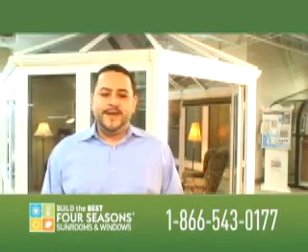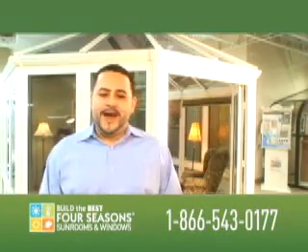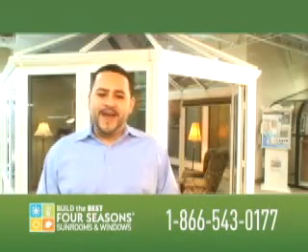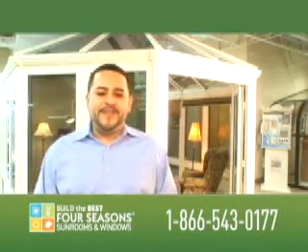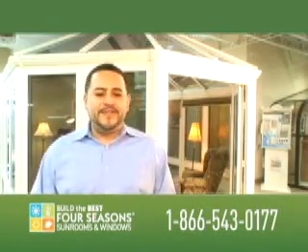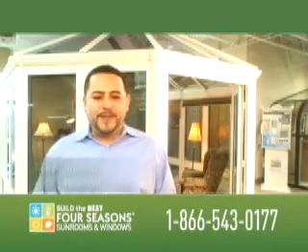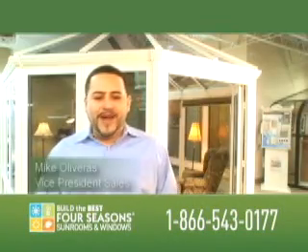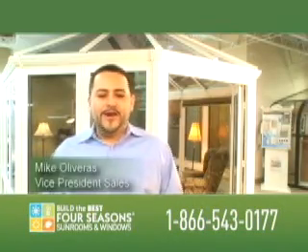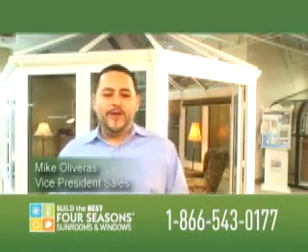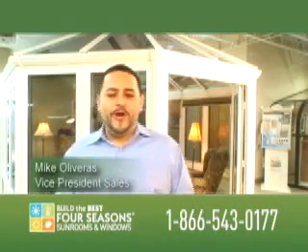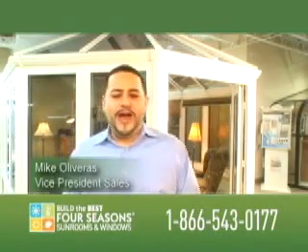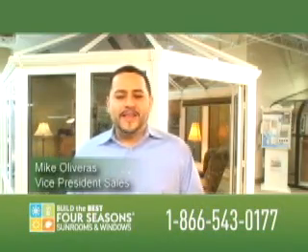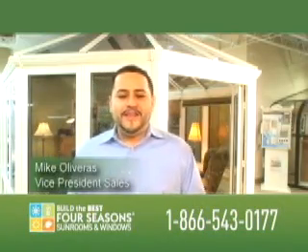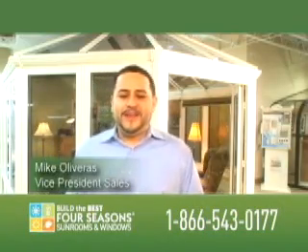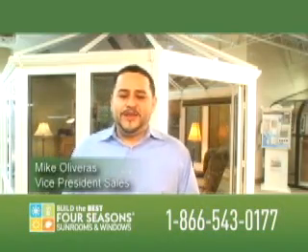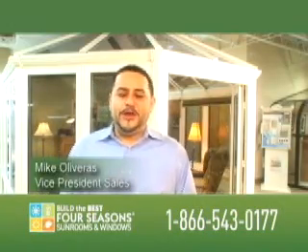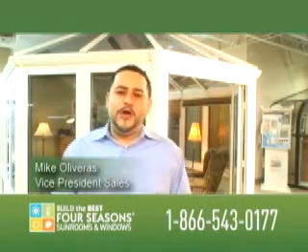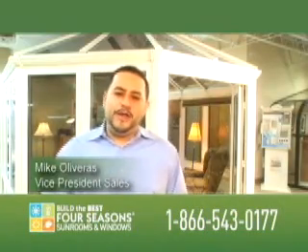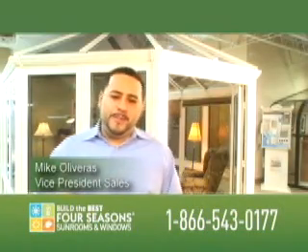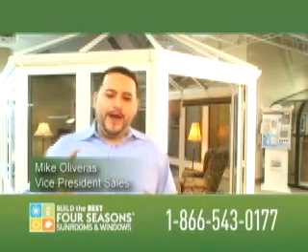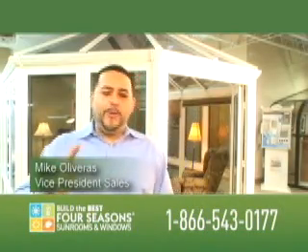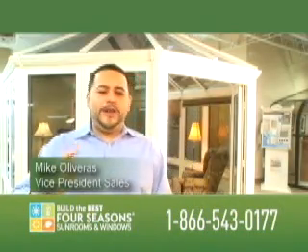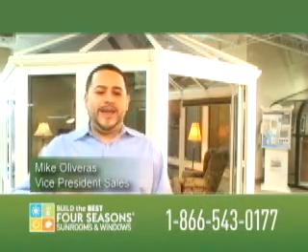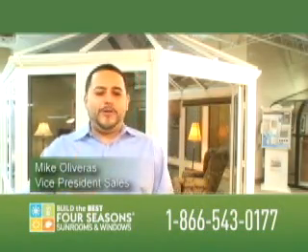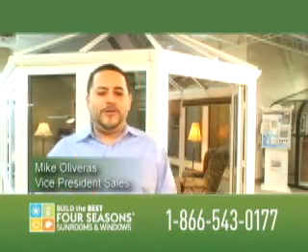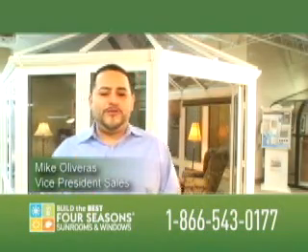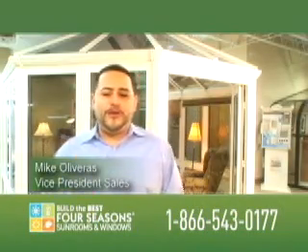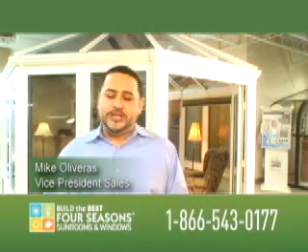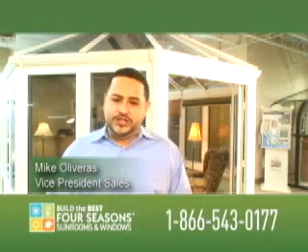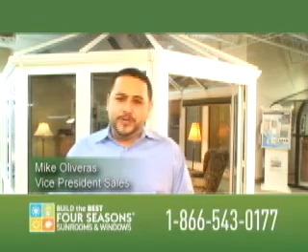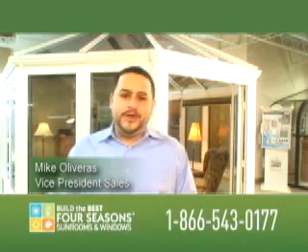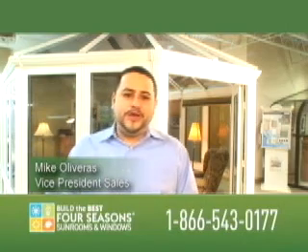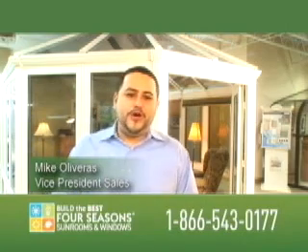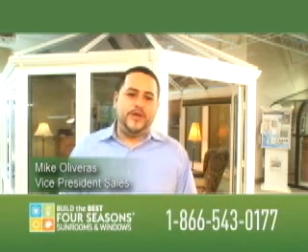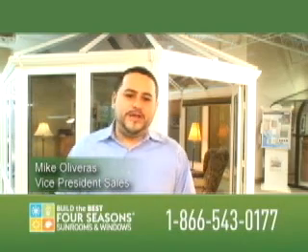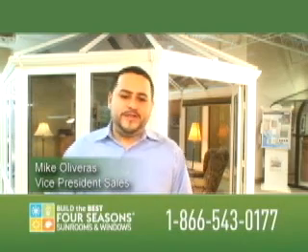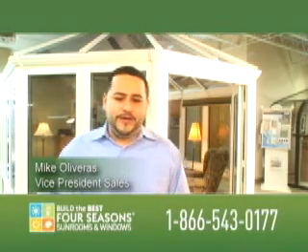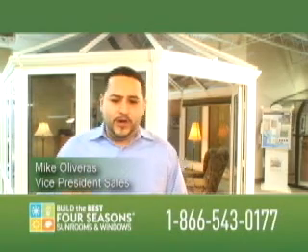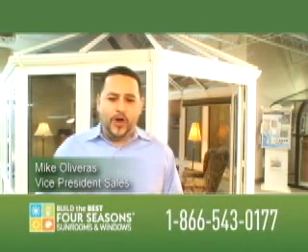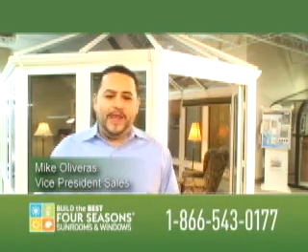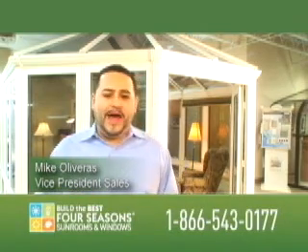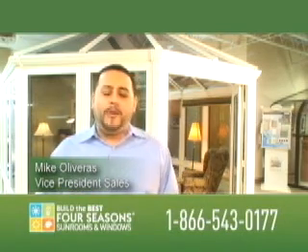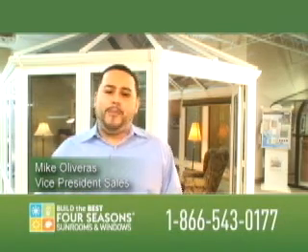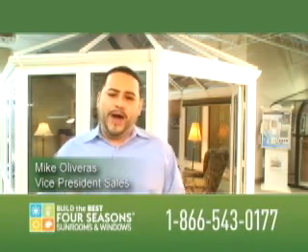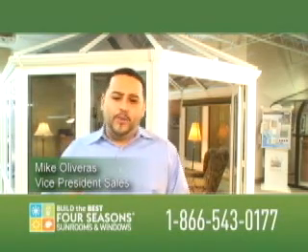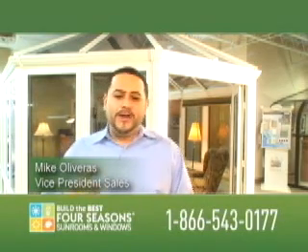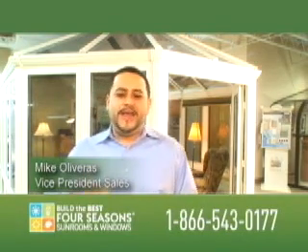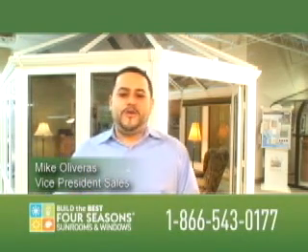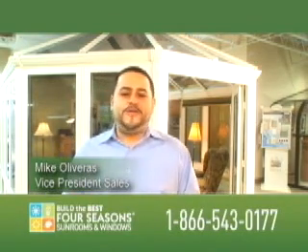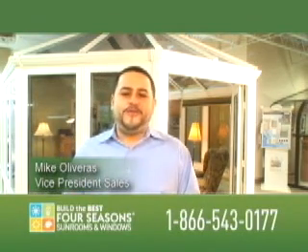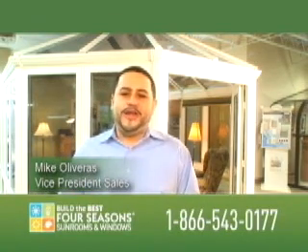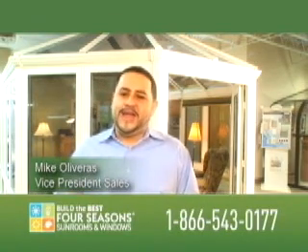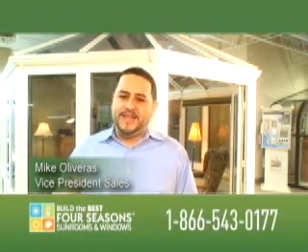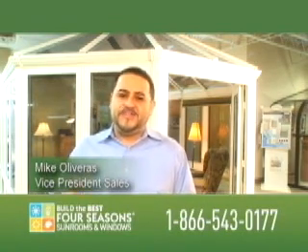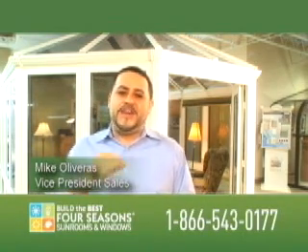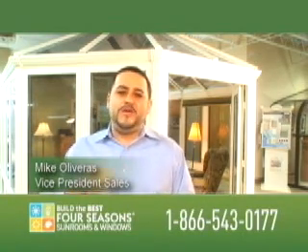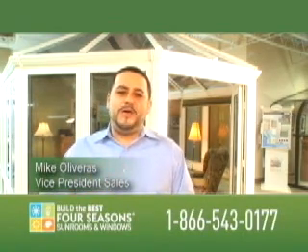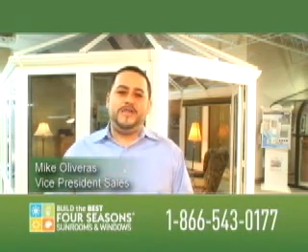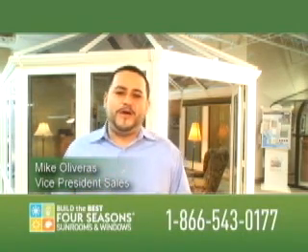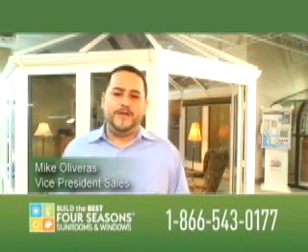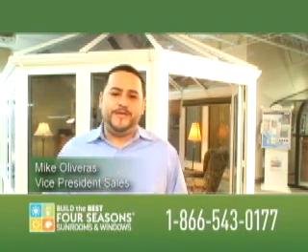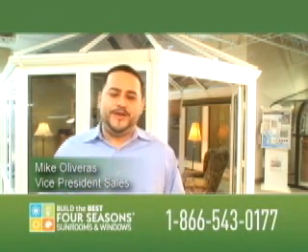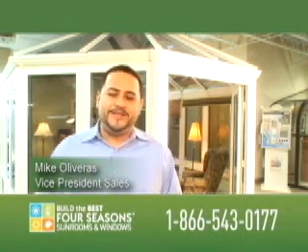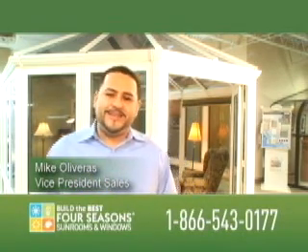Hi, this is Mike on Long Island letting you know that buy one, get one free should be your reason to call now. Buy one, get one free ends January 31st.